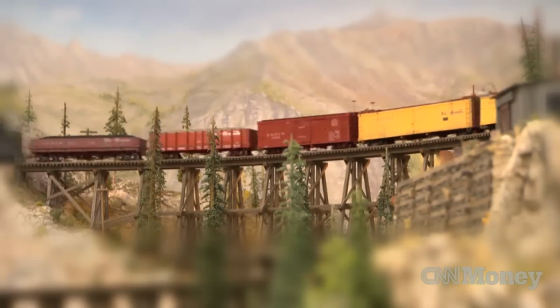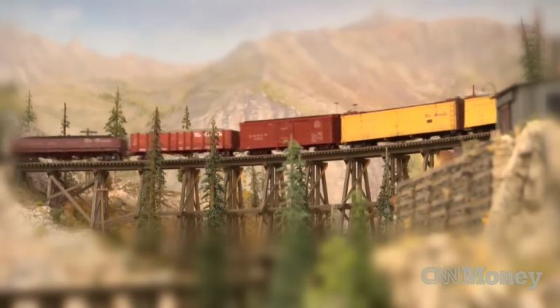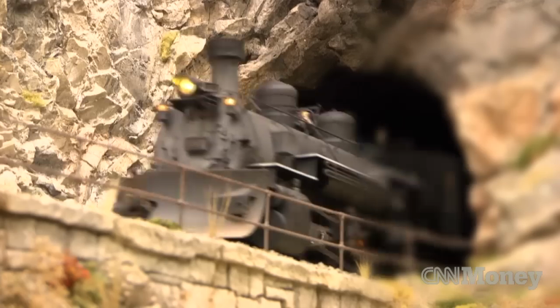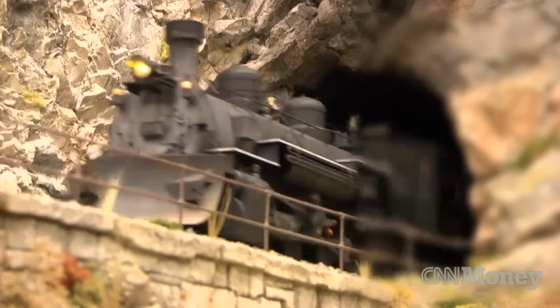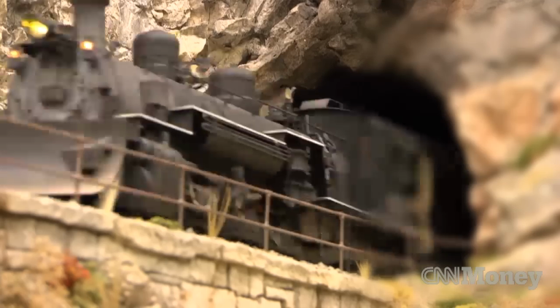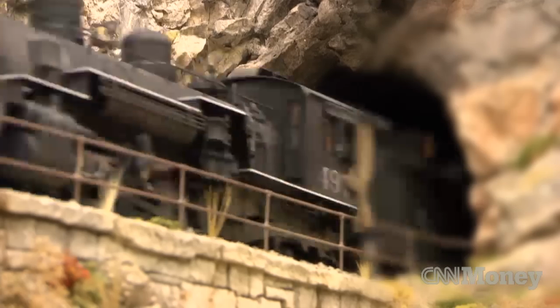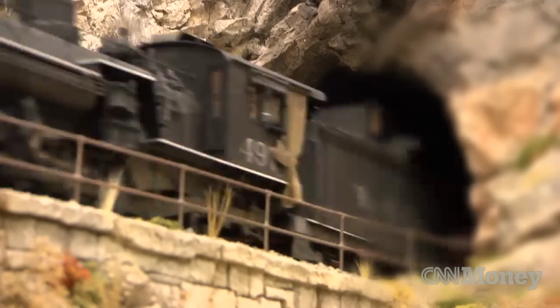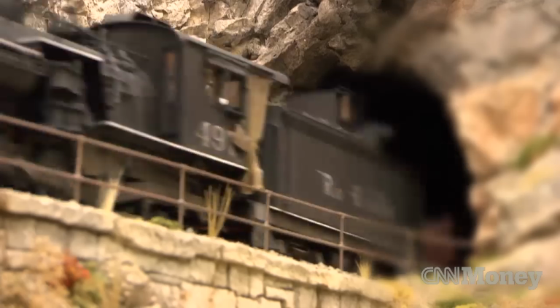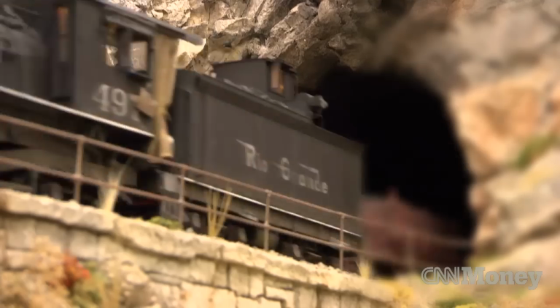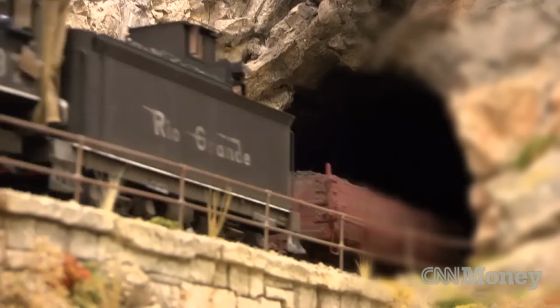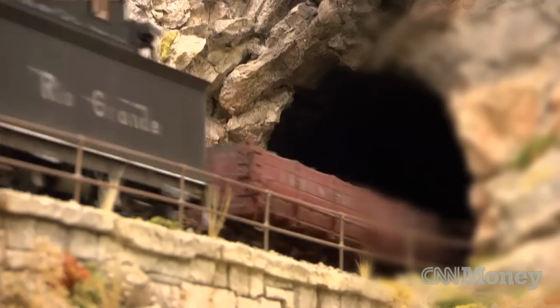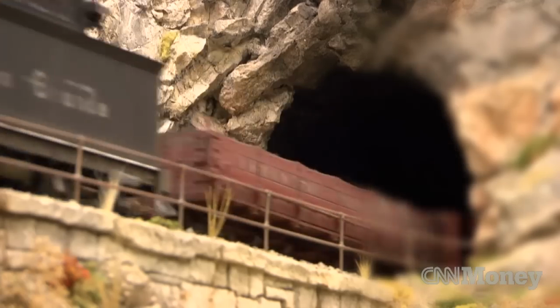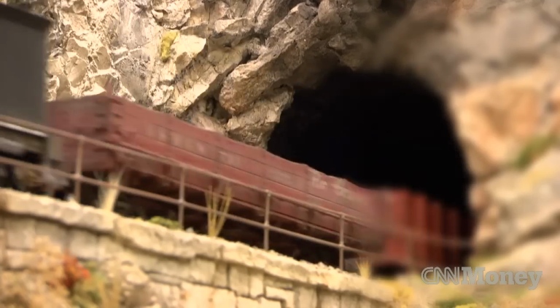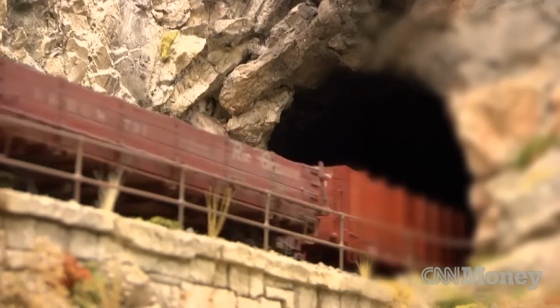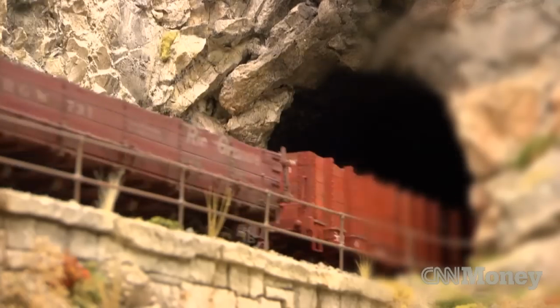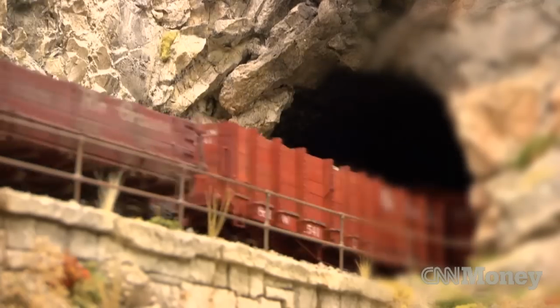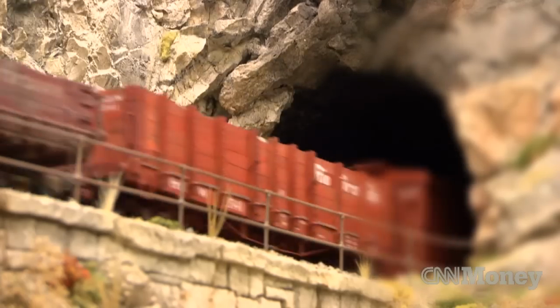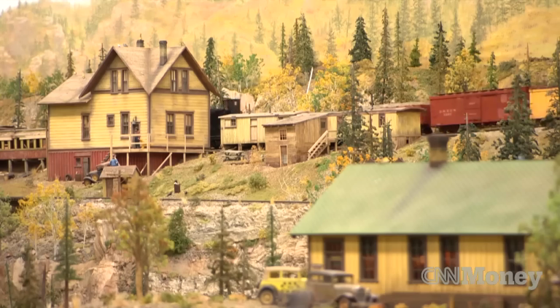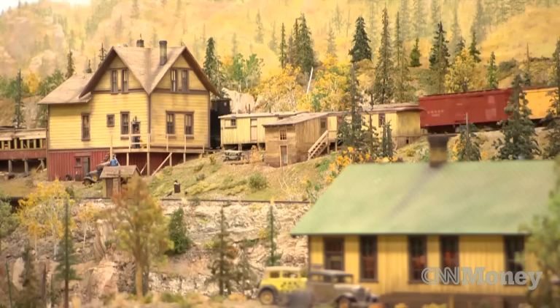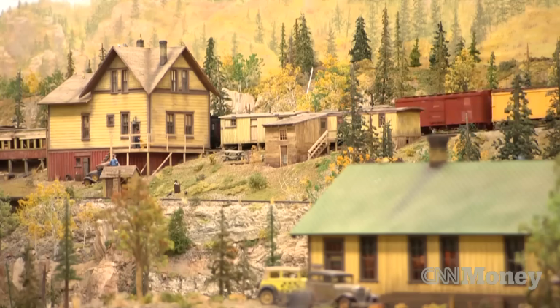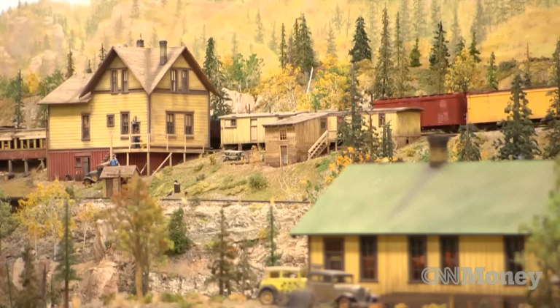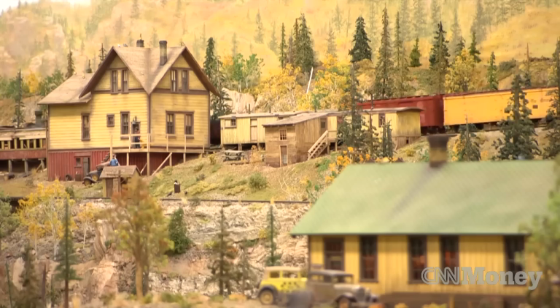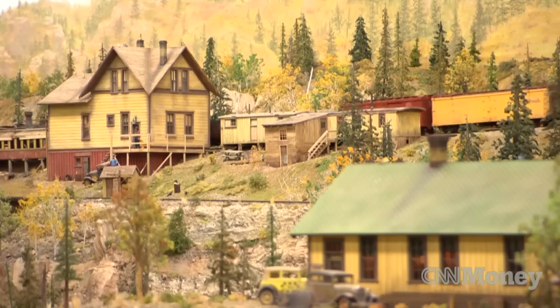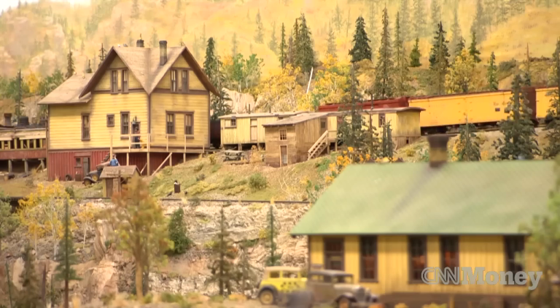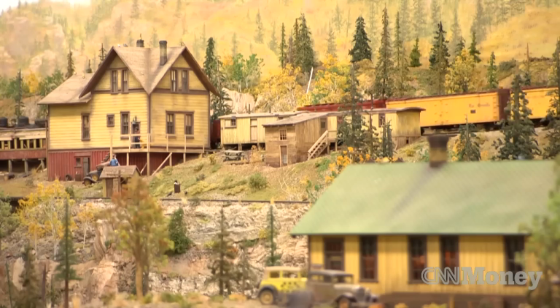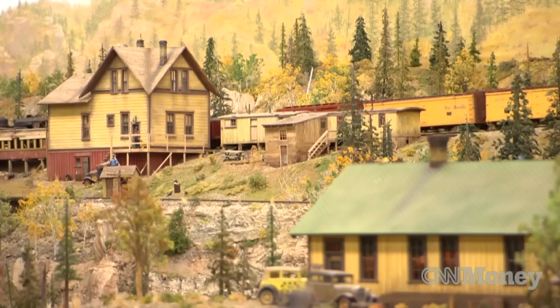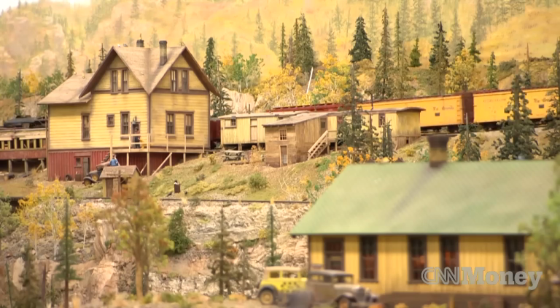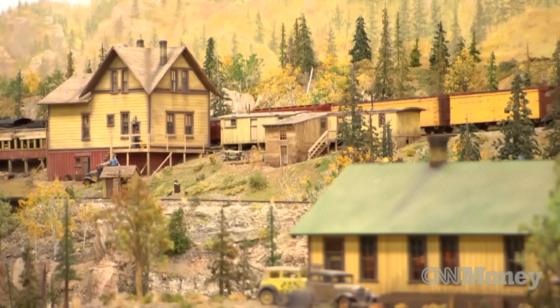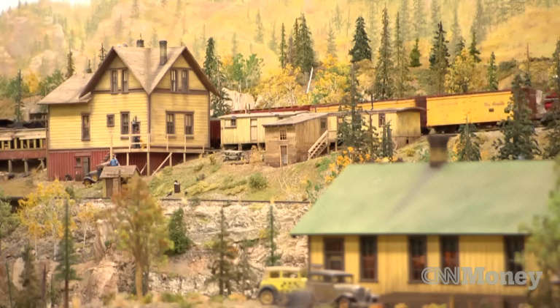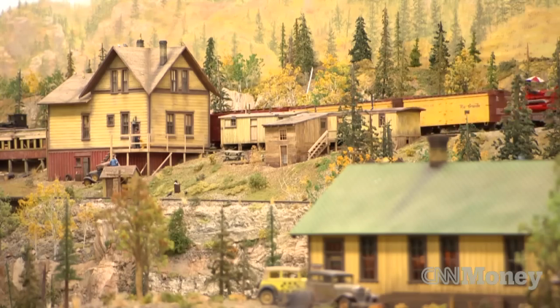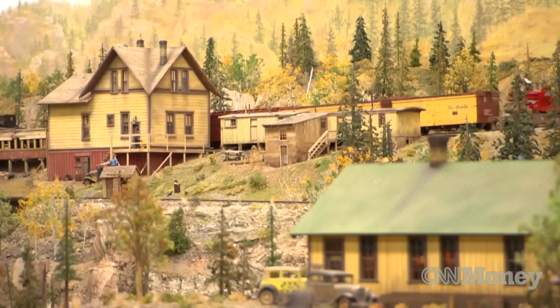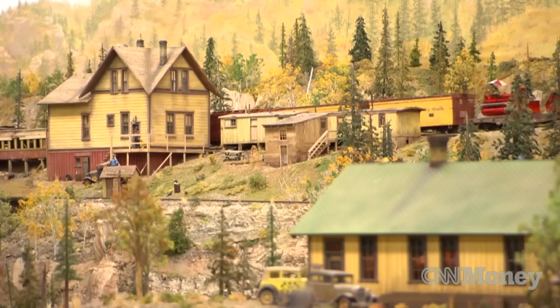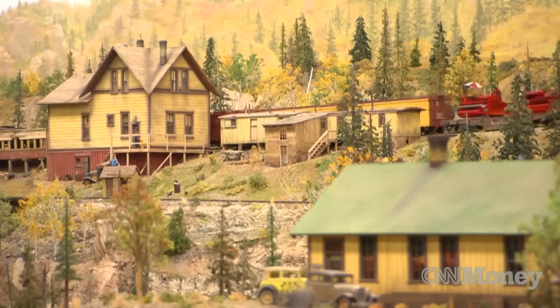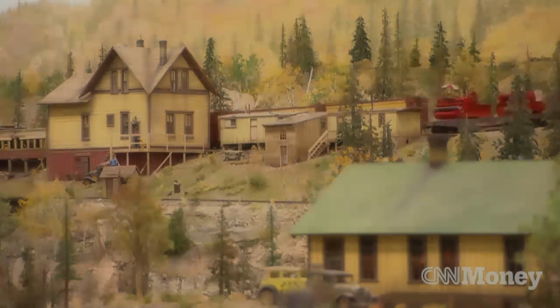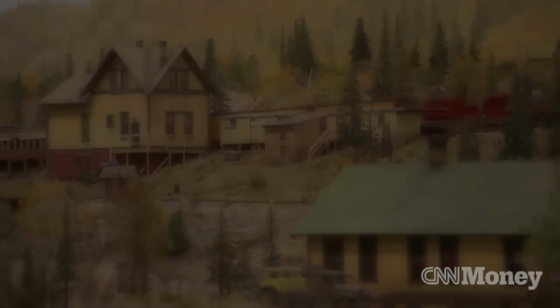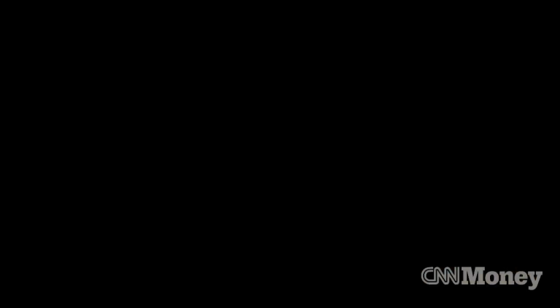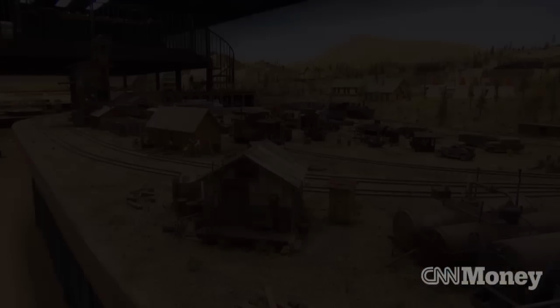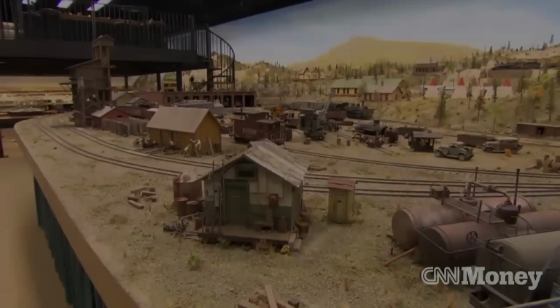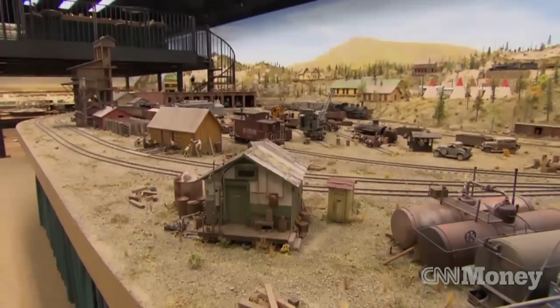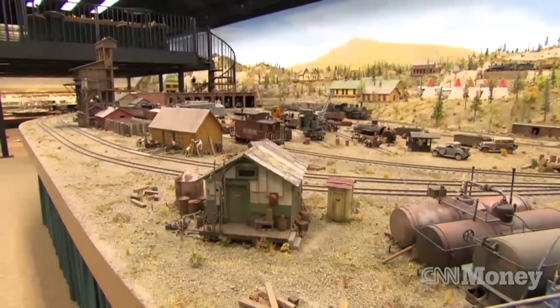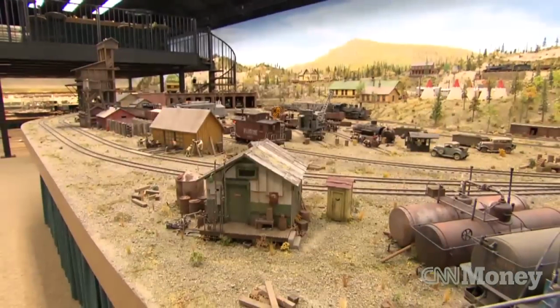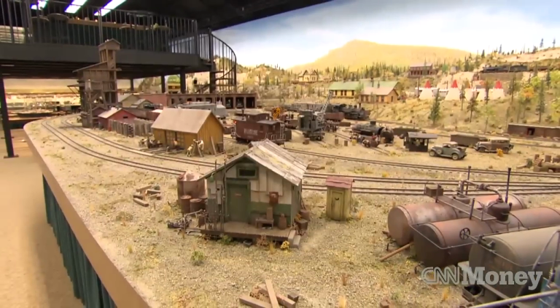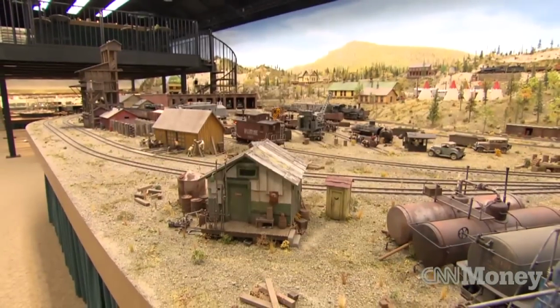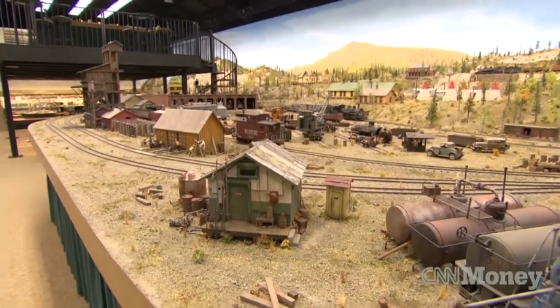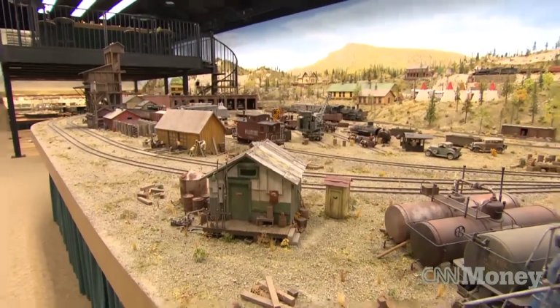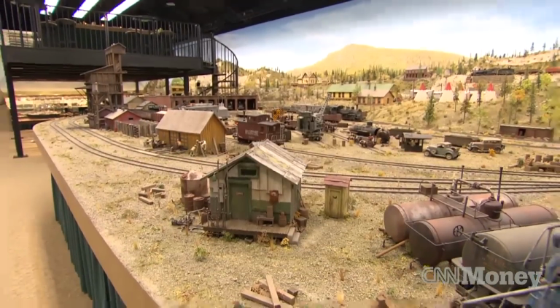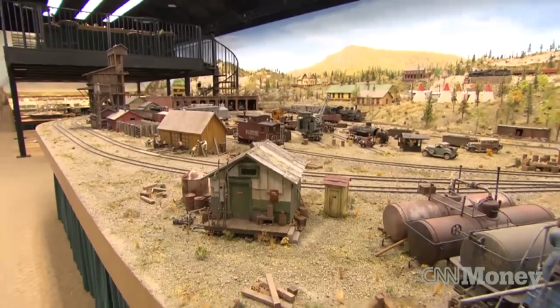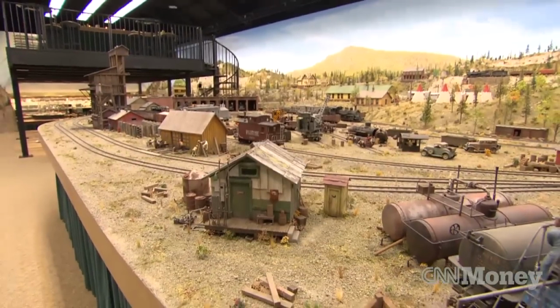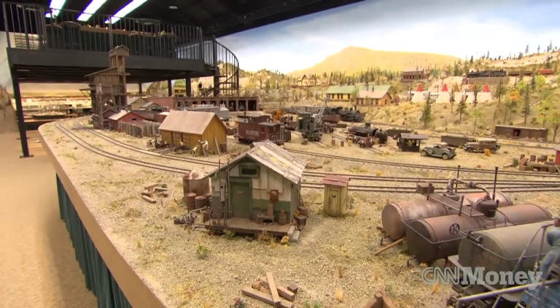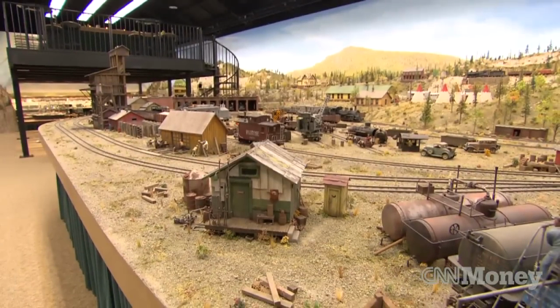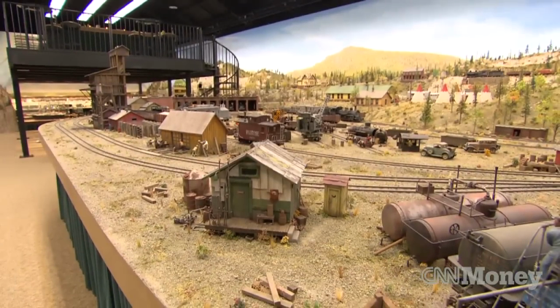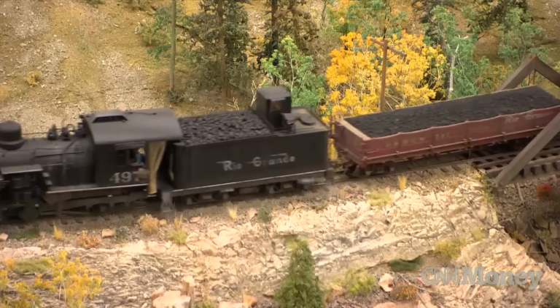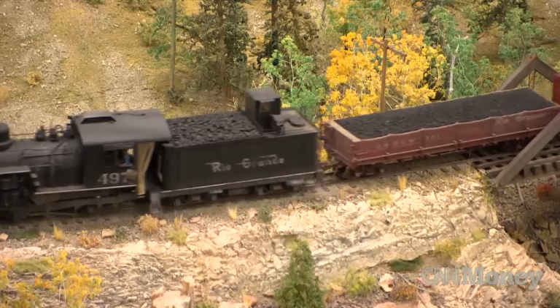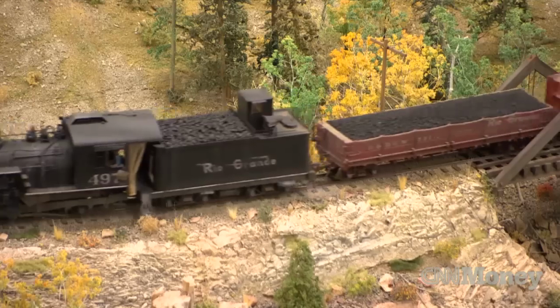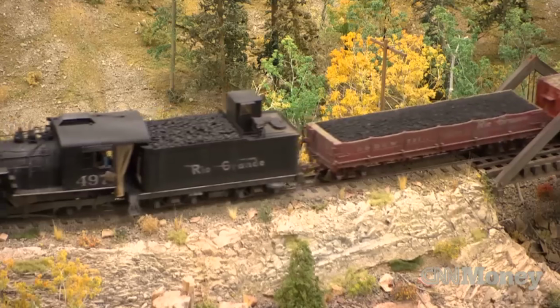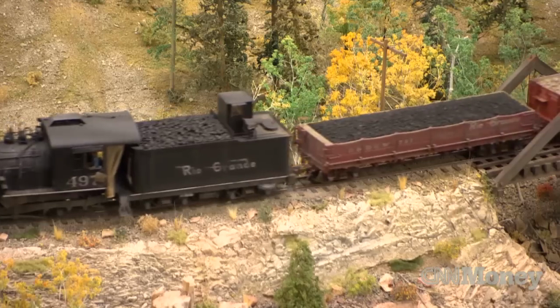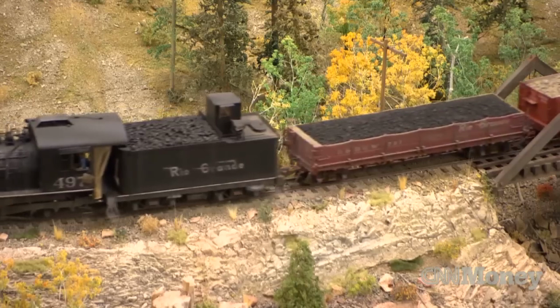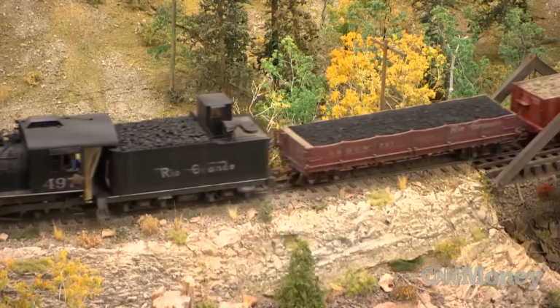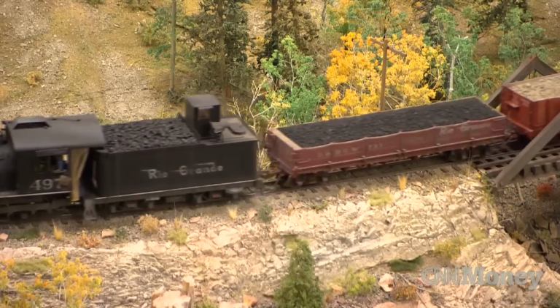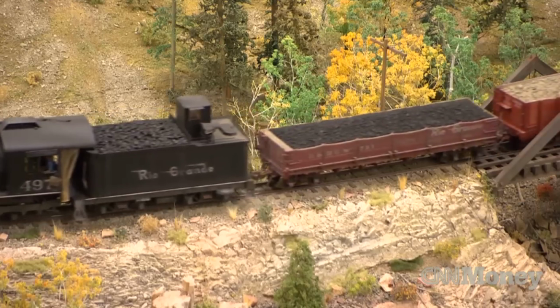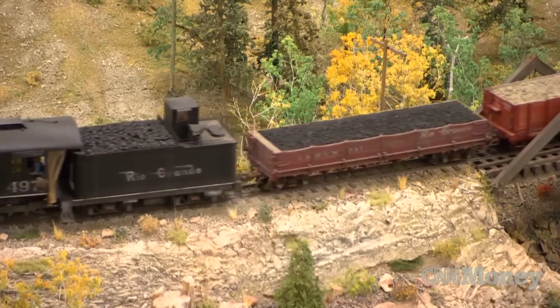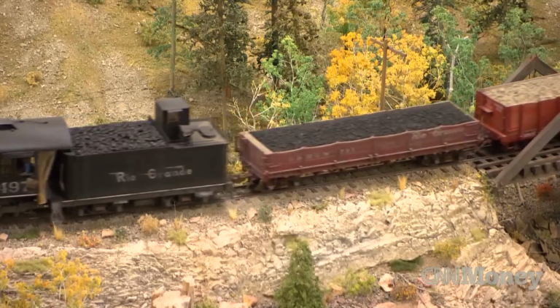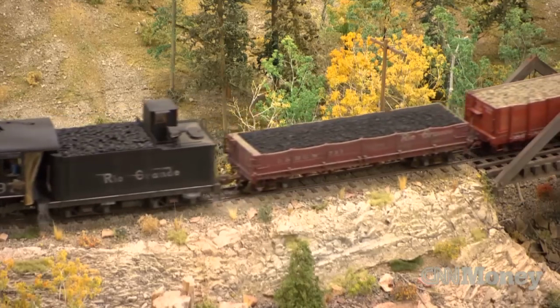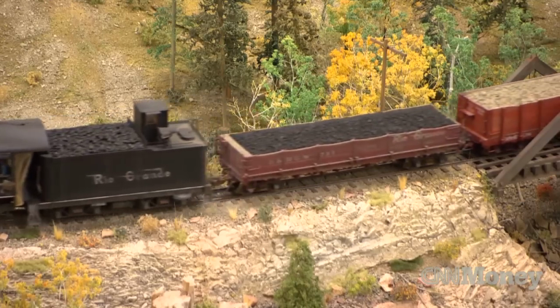All the locomotives are made of brass. All the cars are made of wood. Everything you see in here was built by myself and some of my friends.